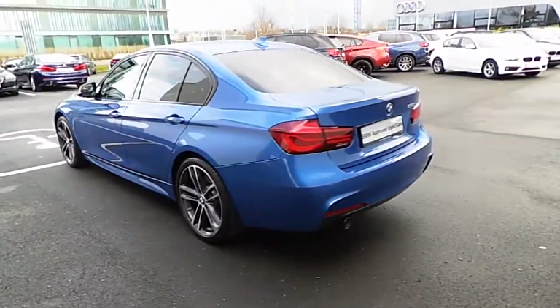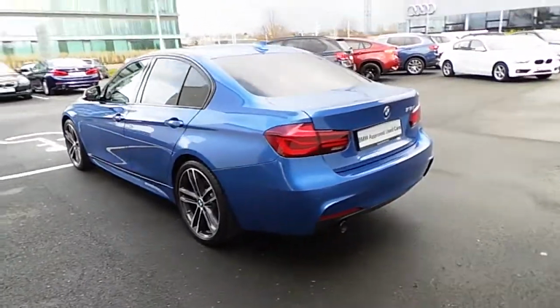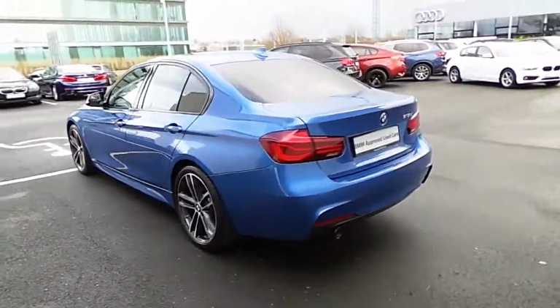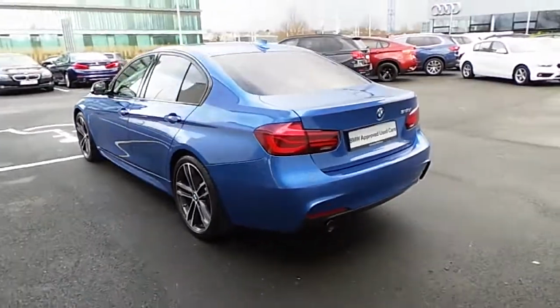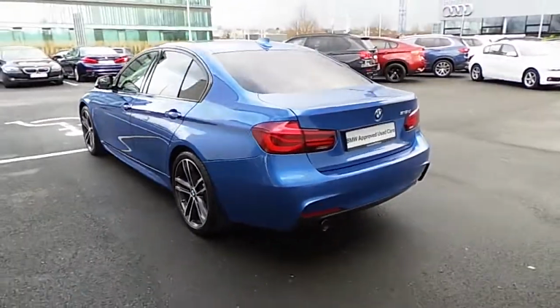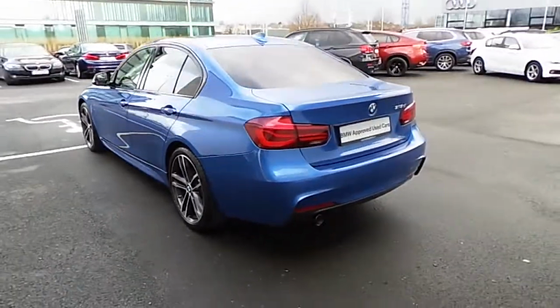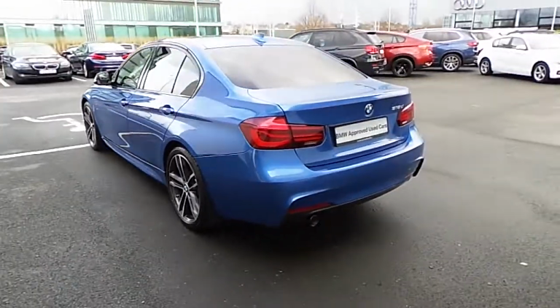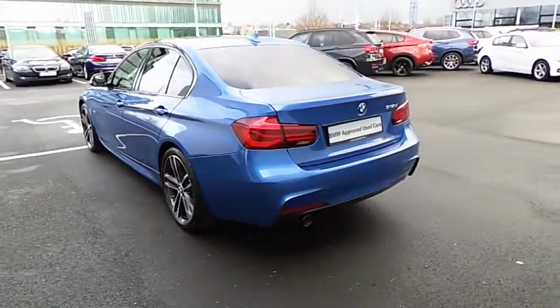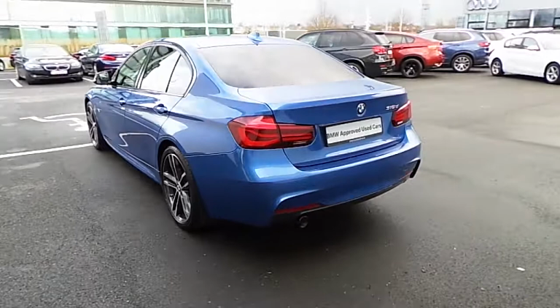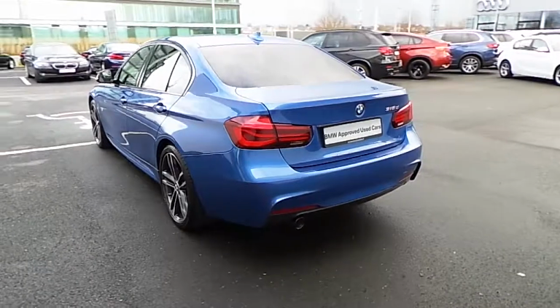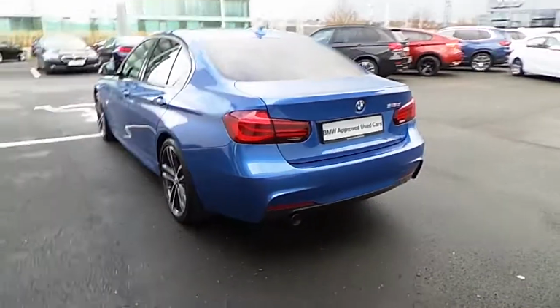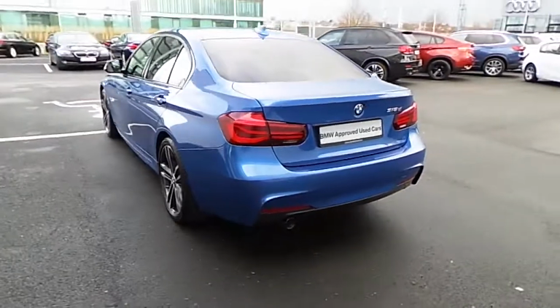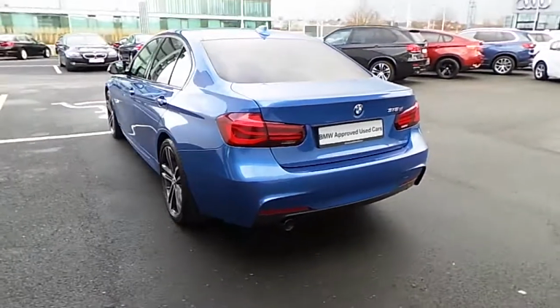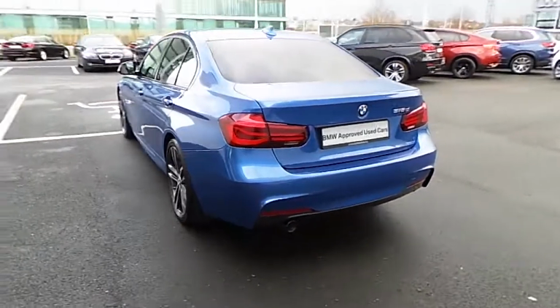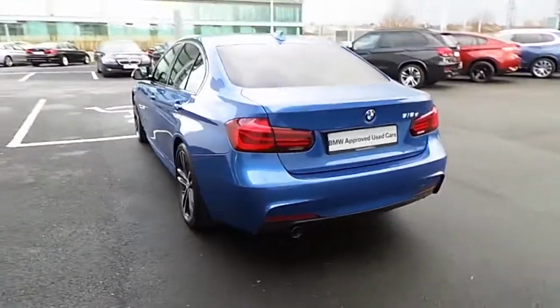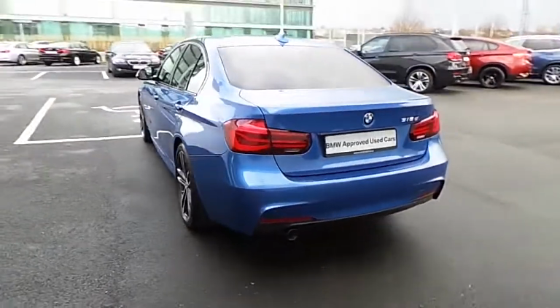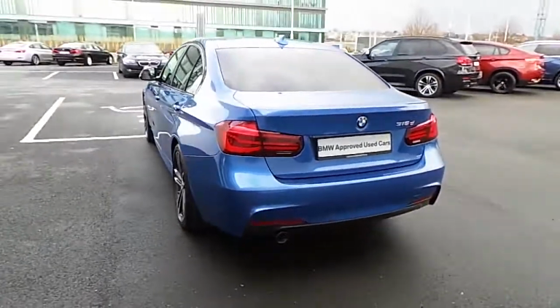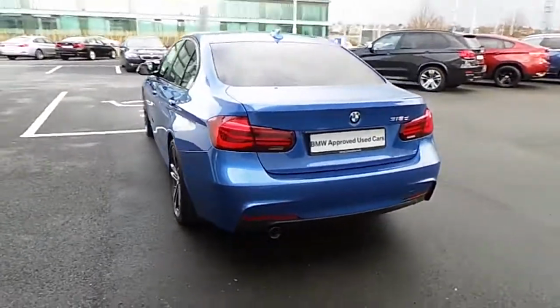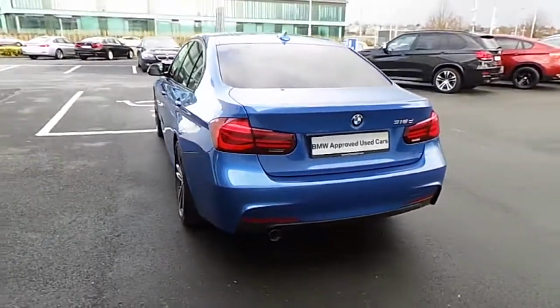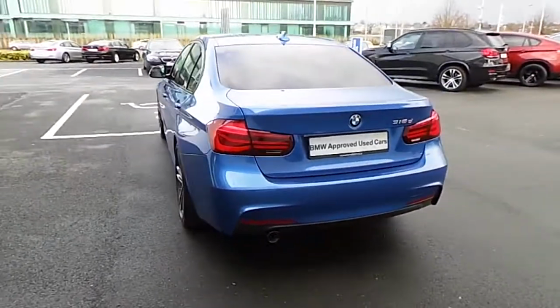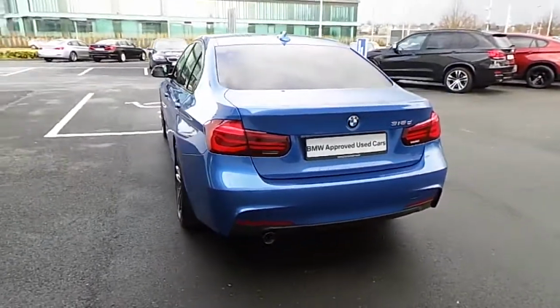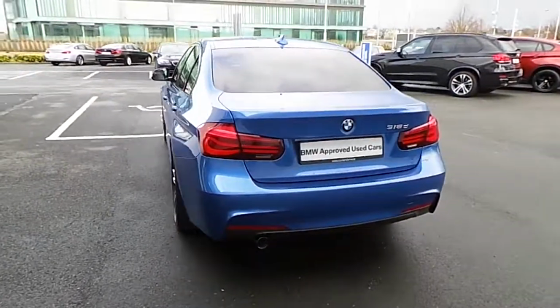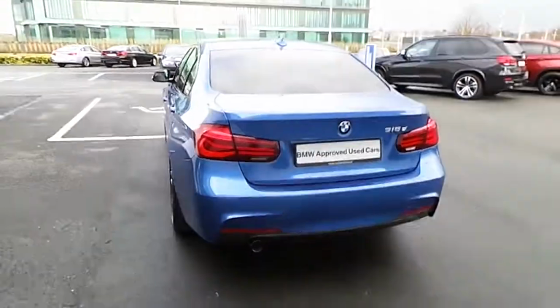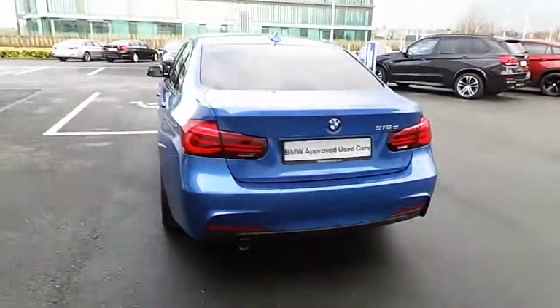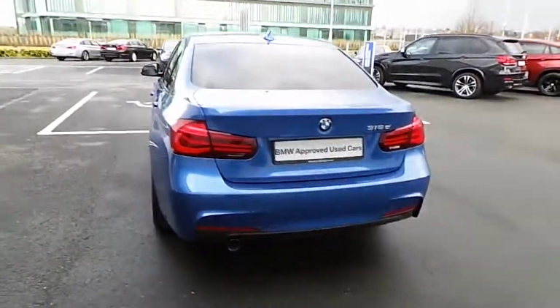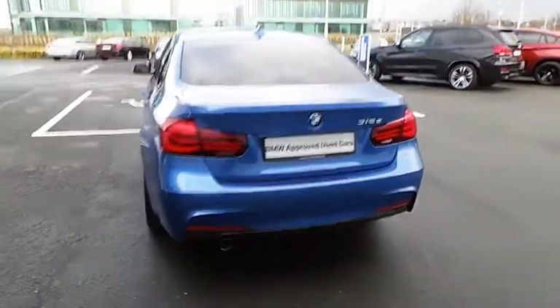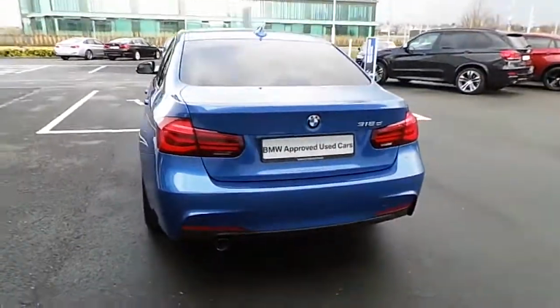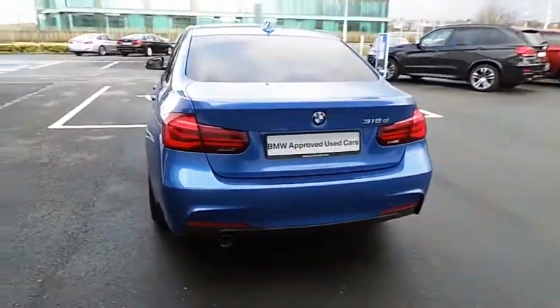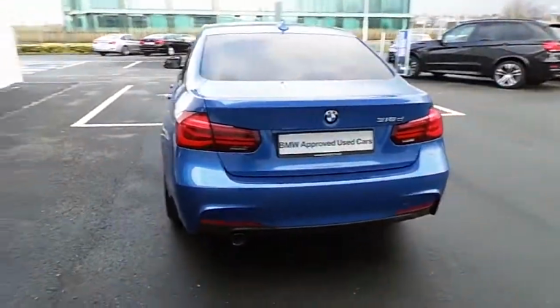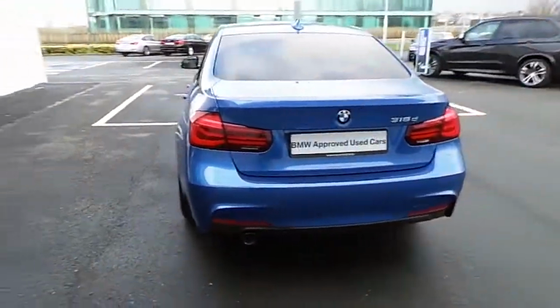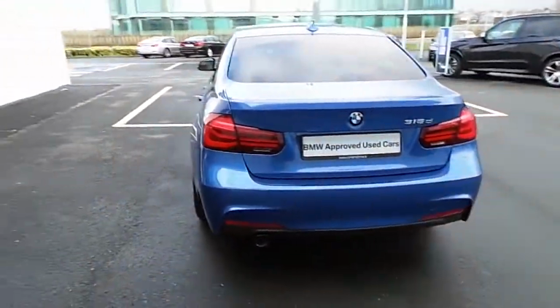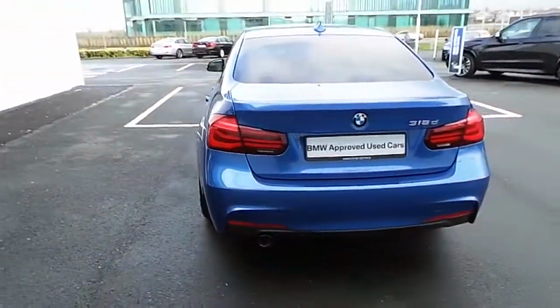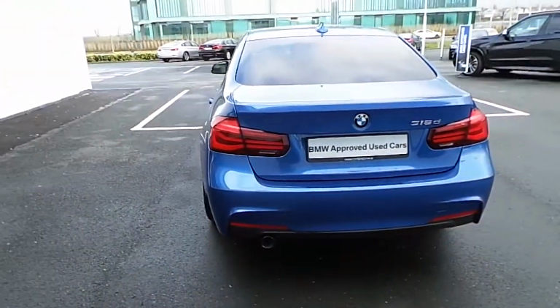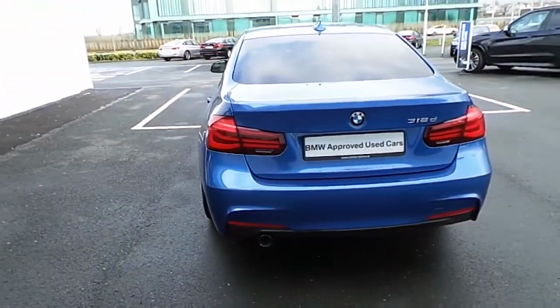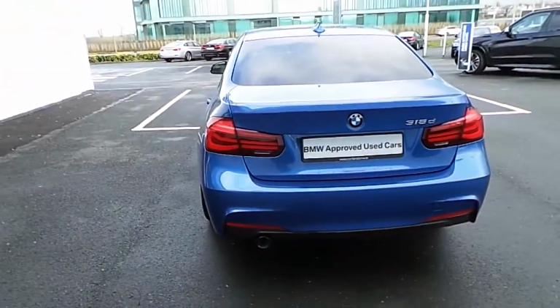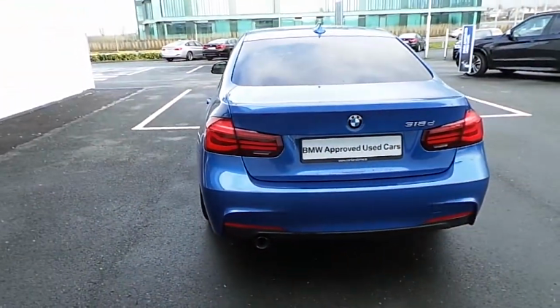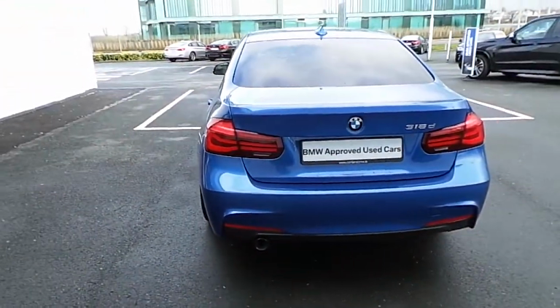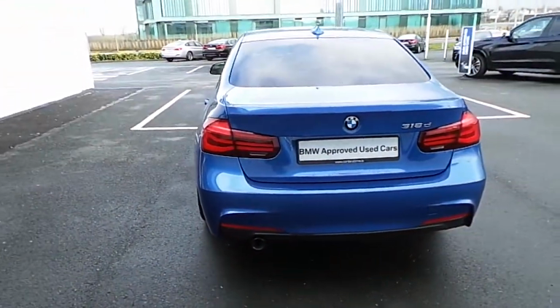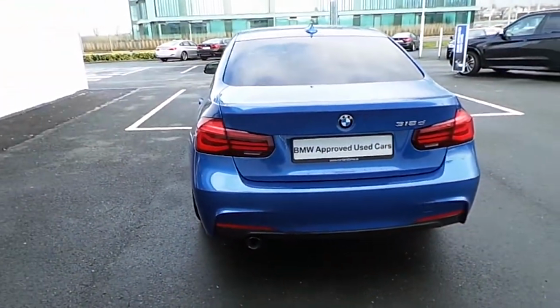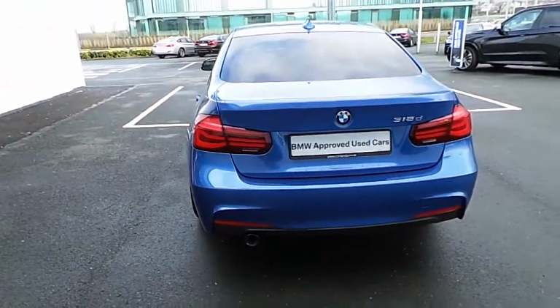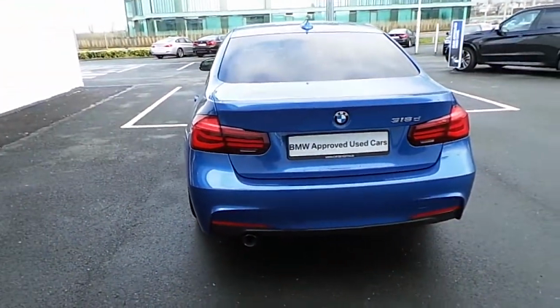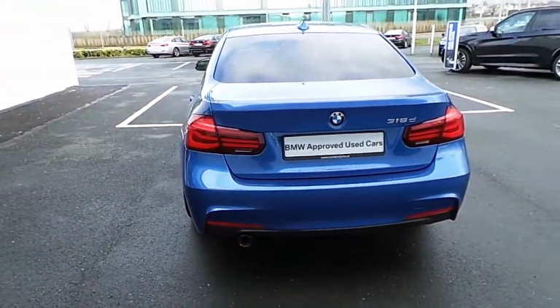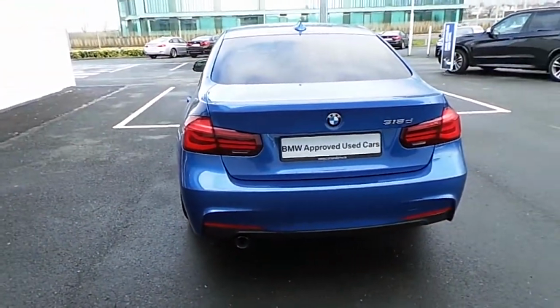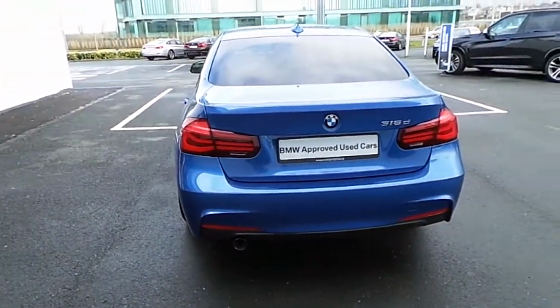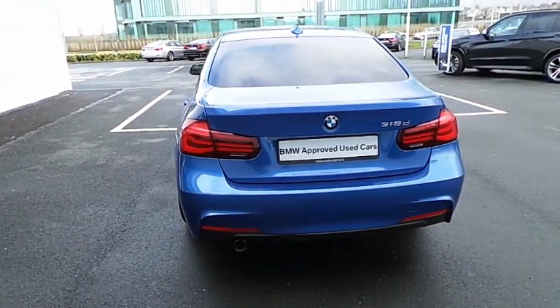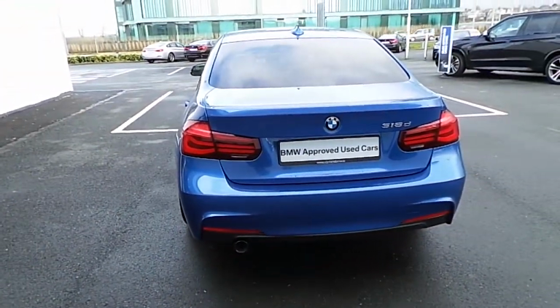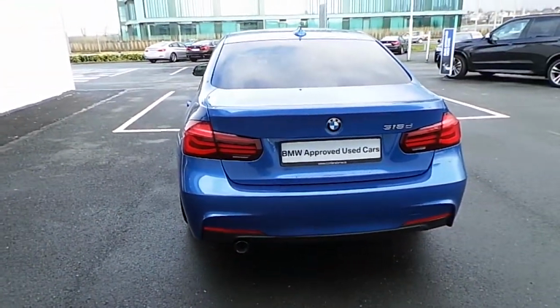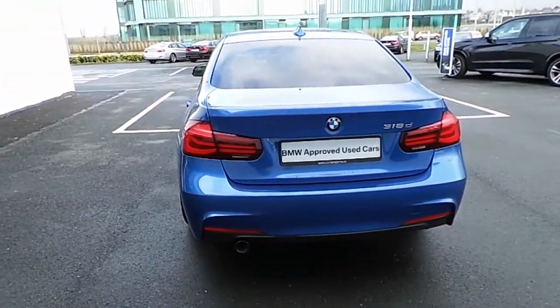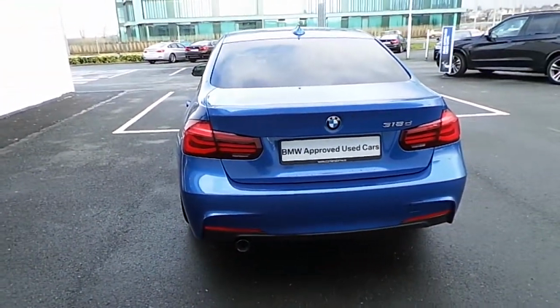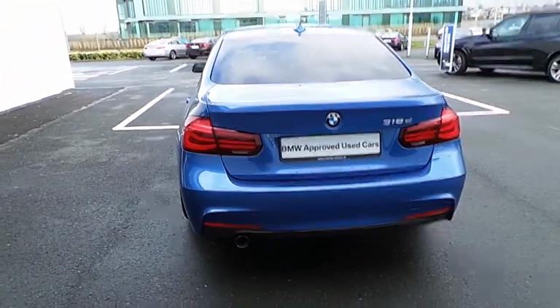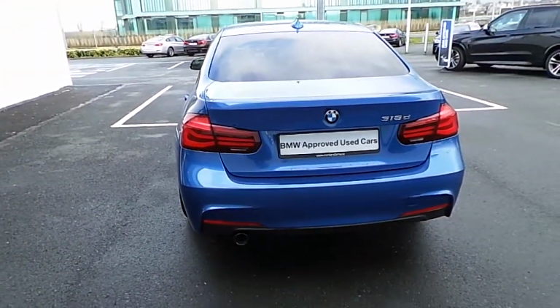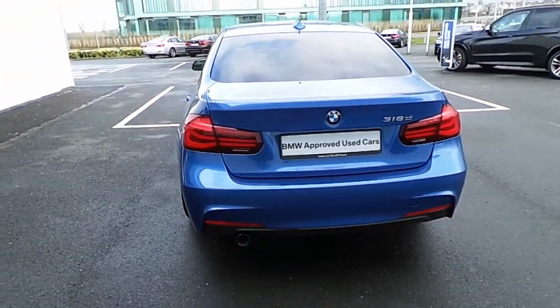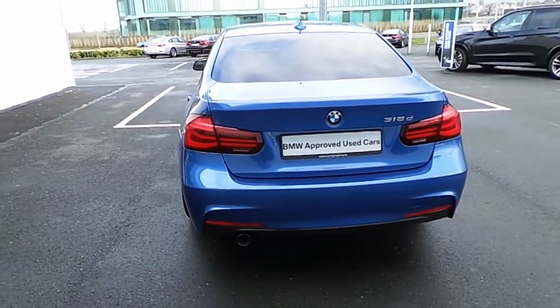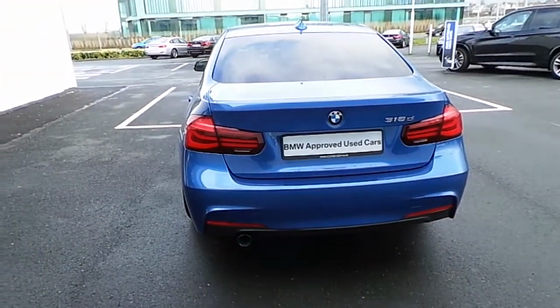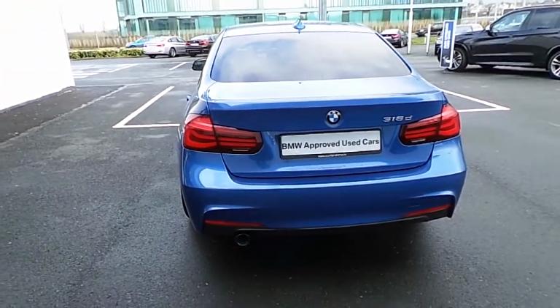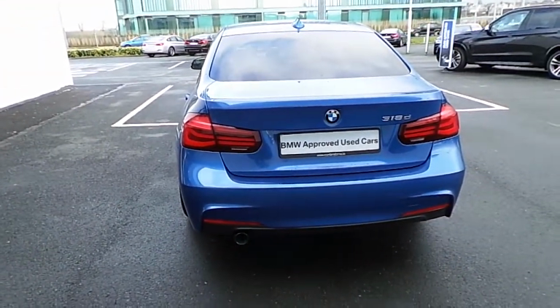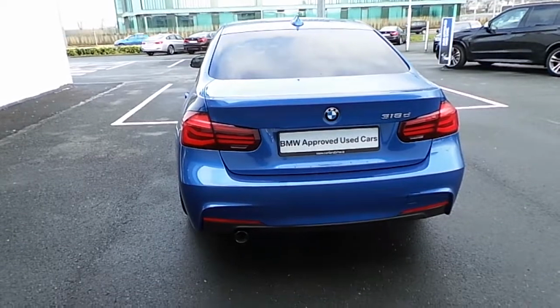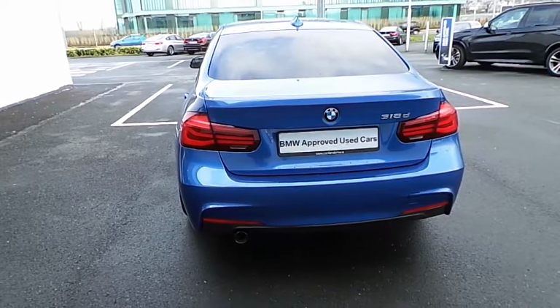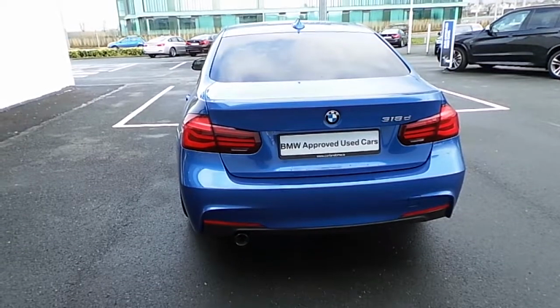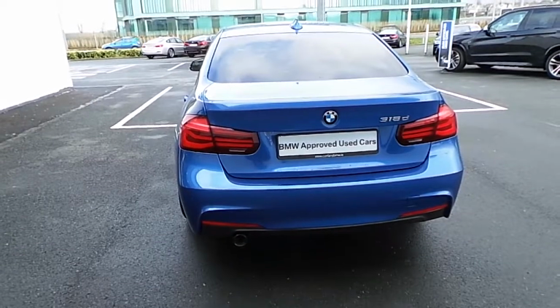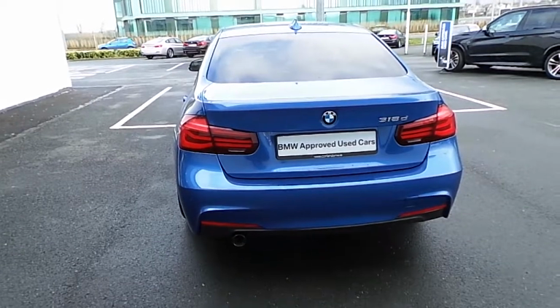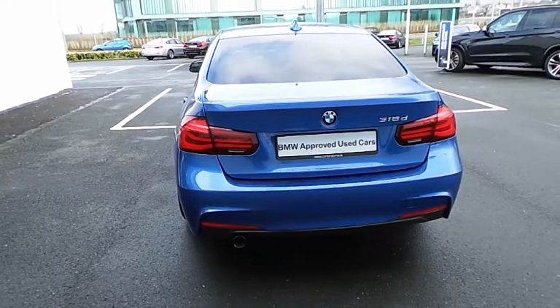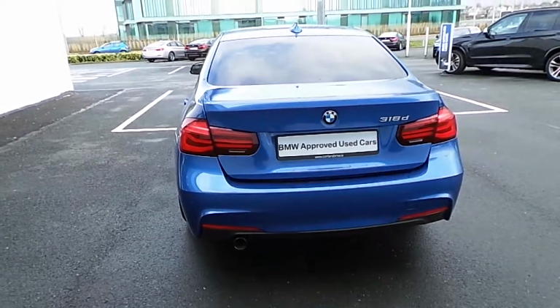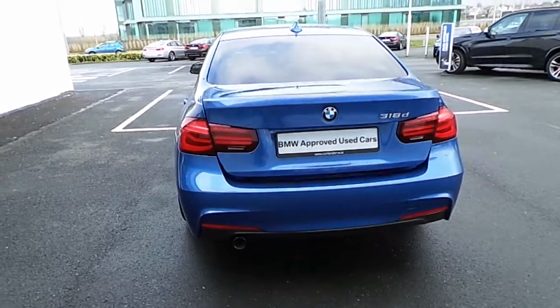As you come to the rear of the car you can see that there are rear parking sensors and the boot can be opened at just the press of a button.